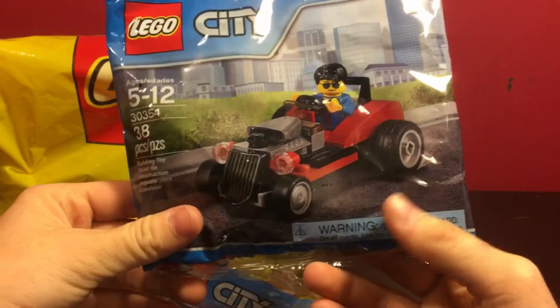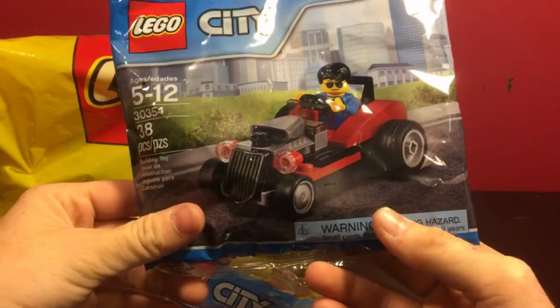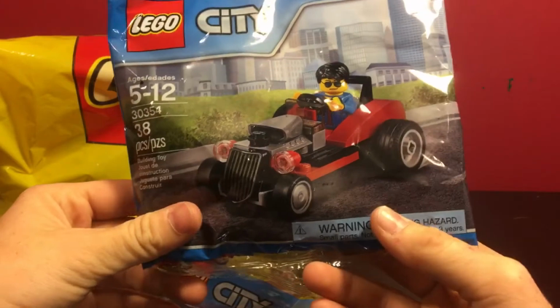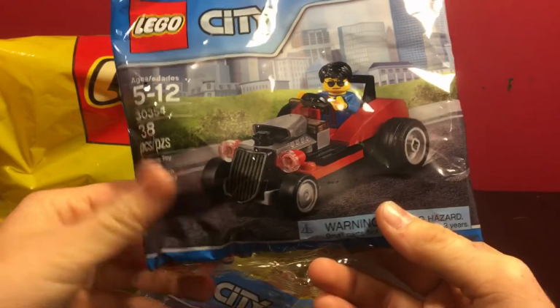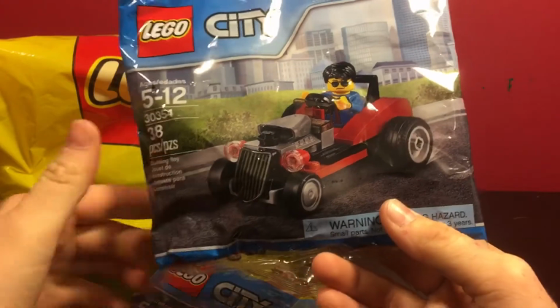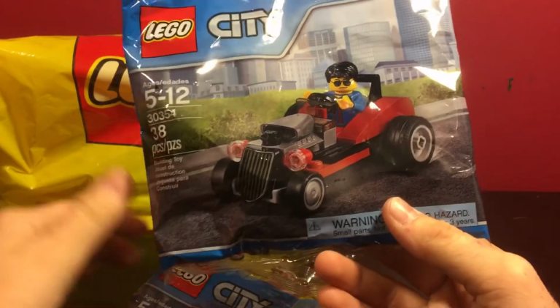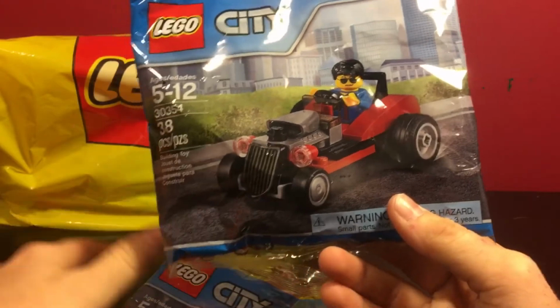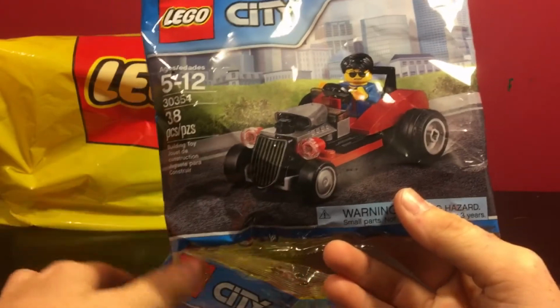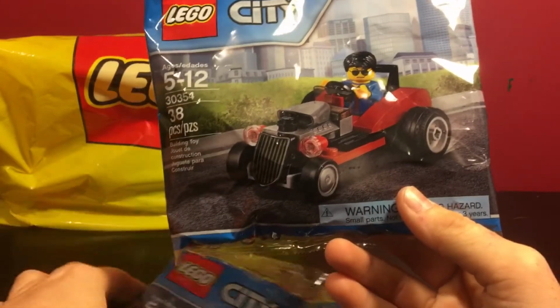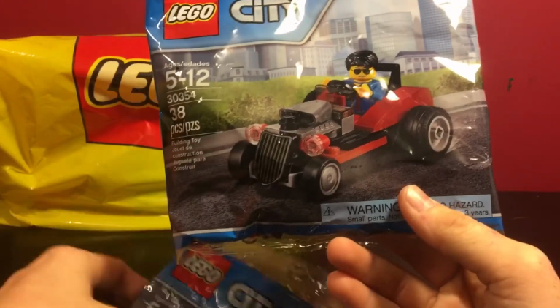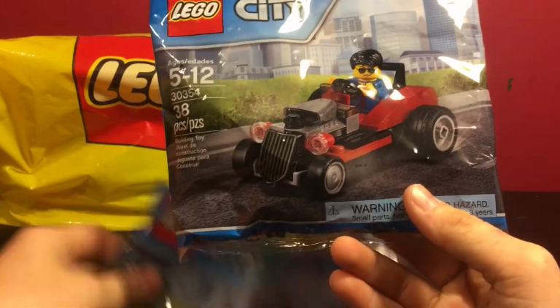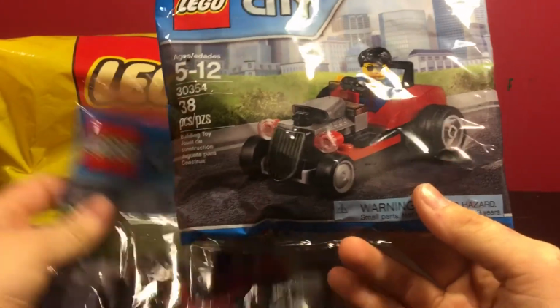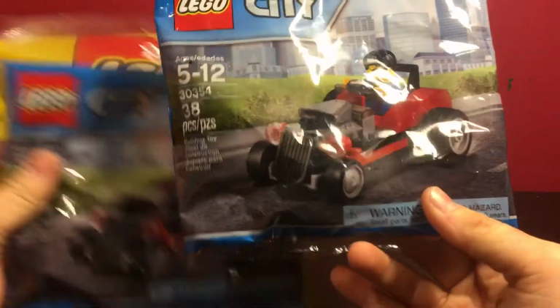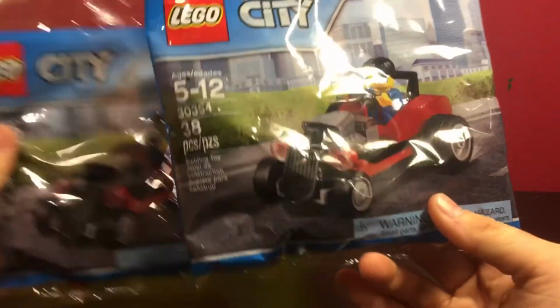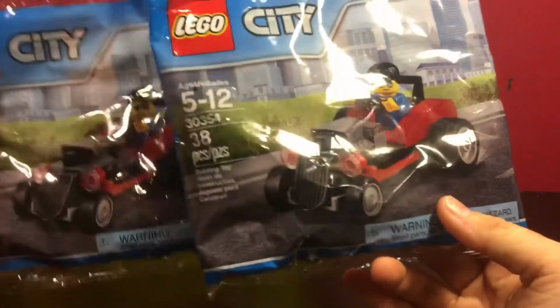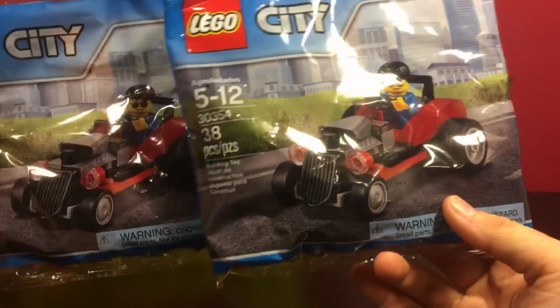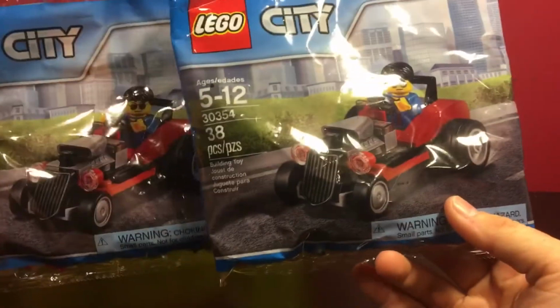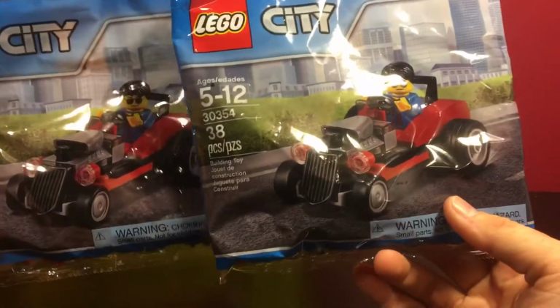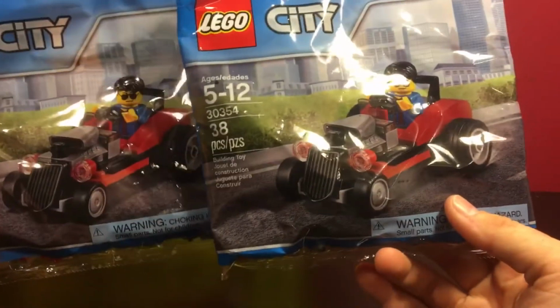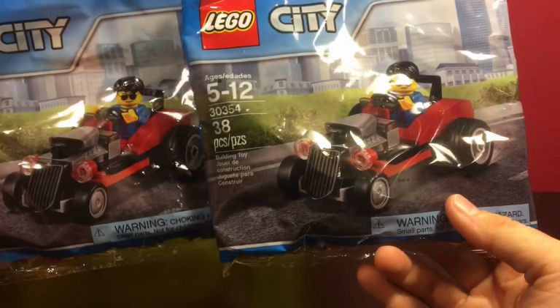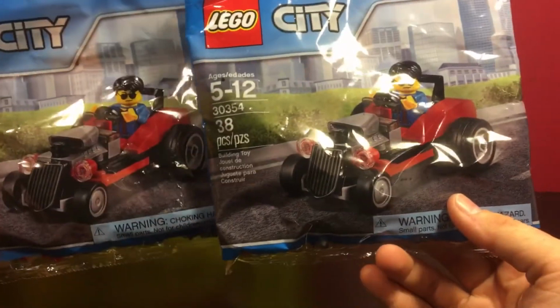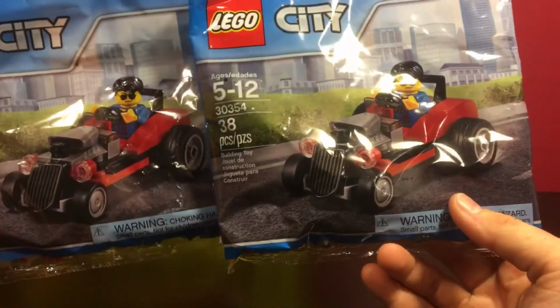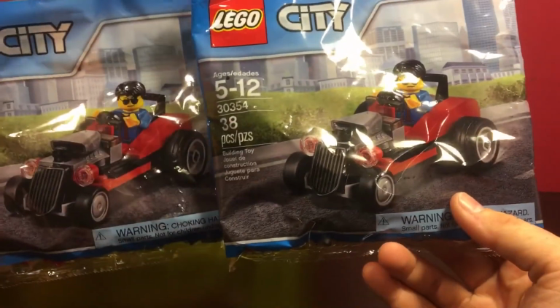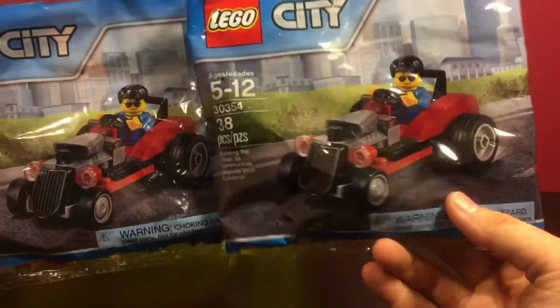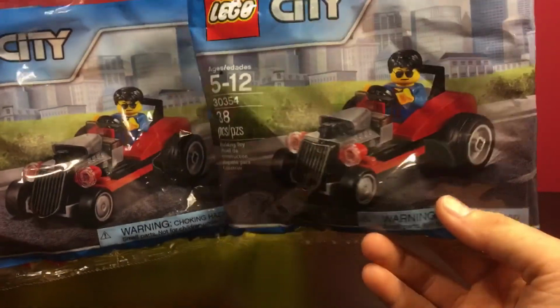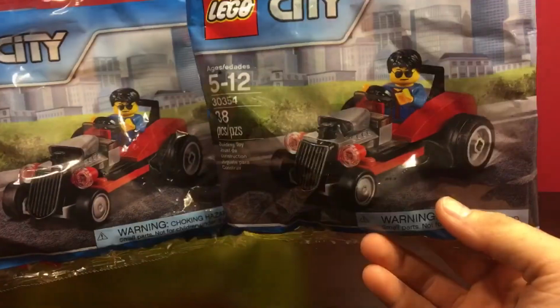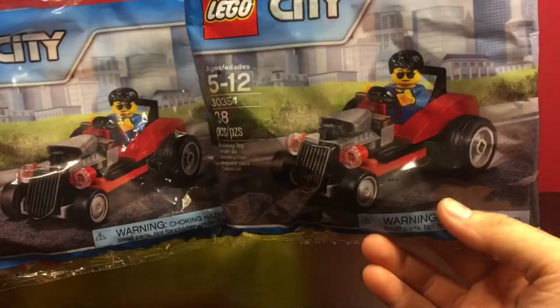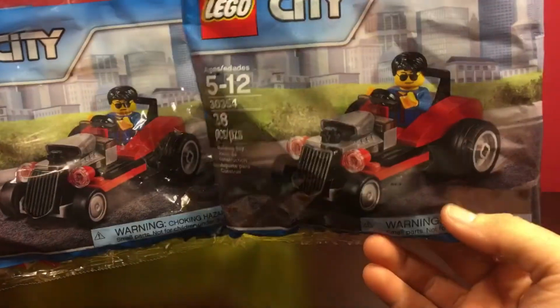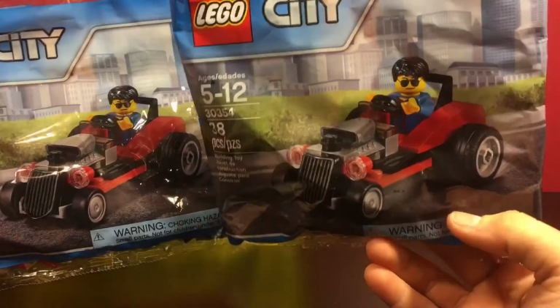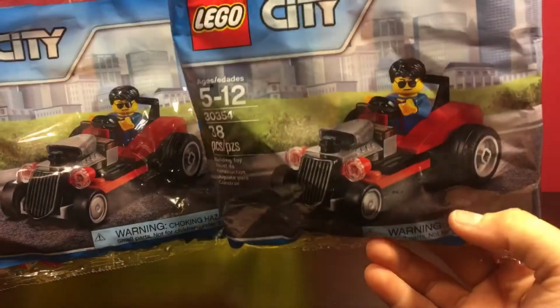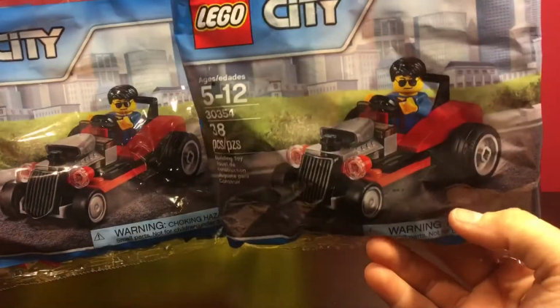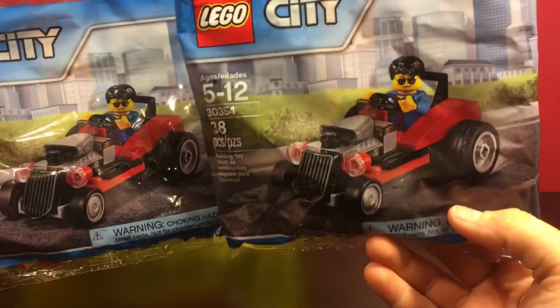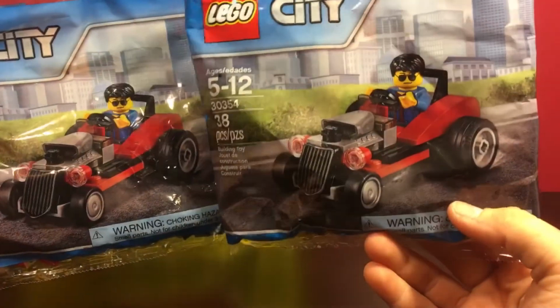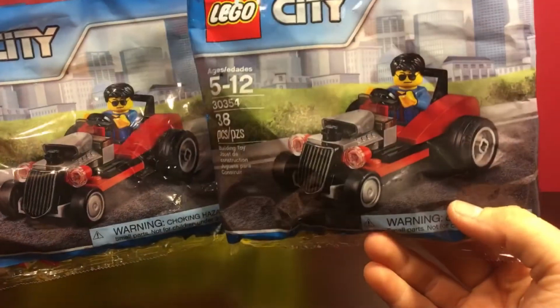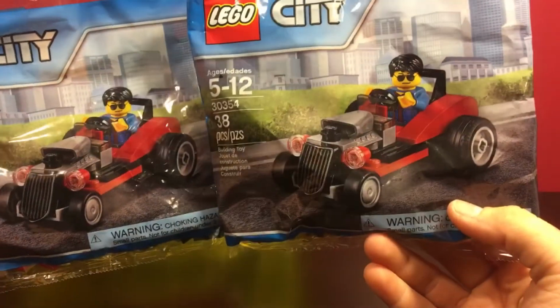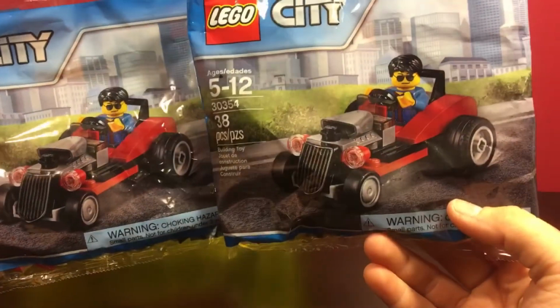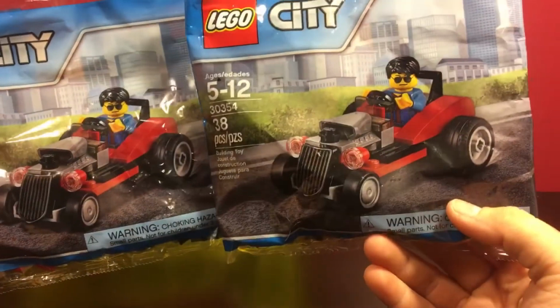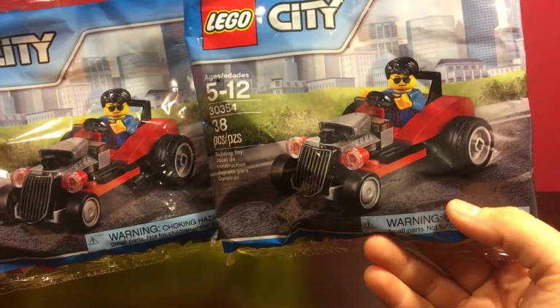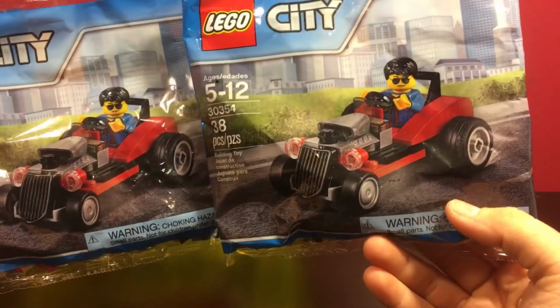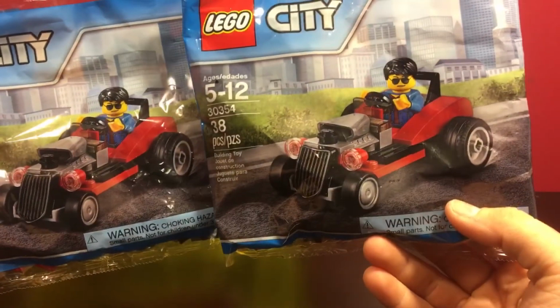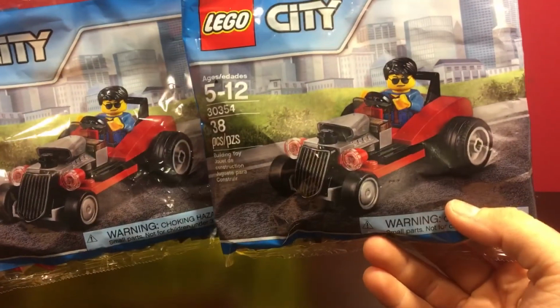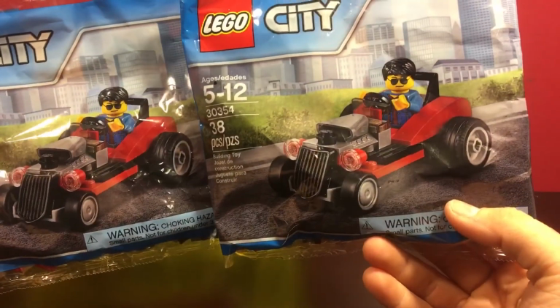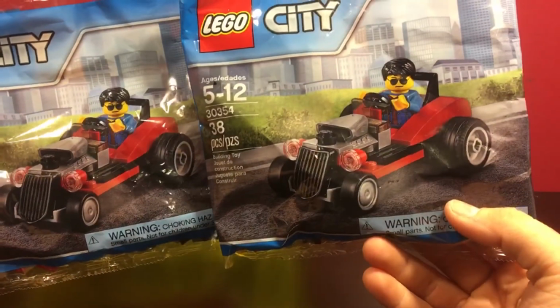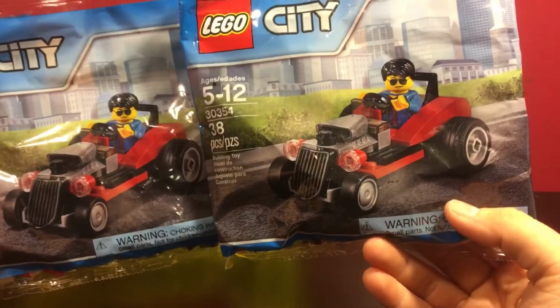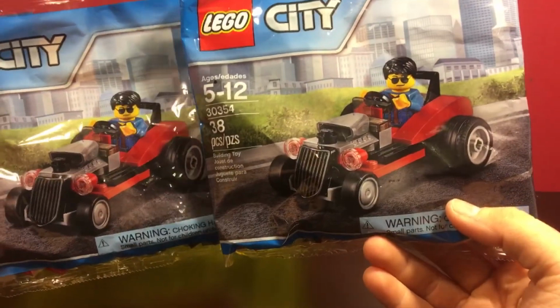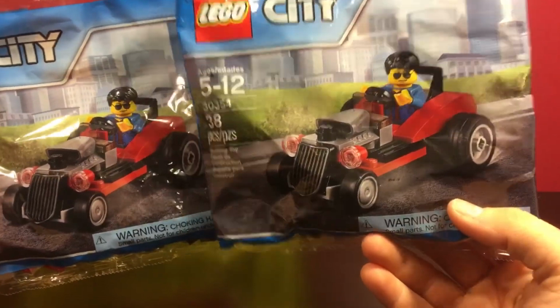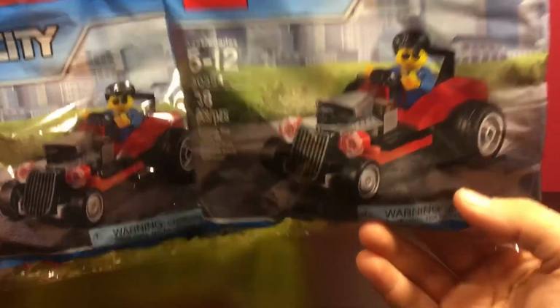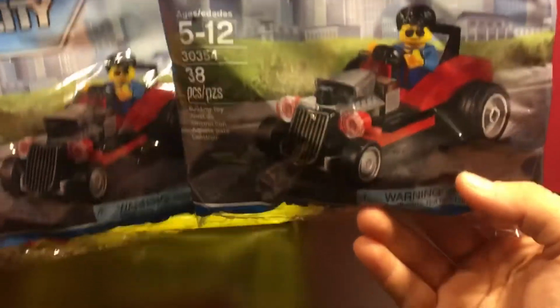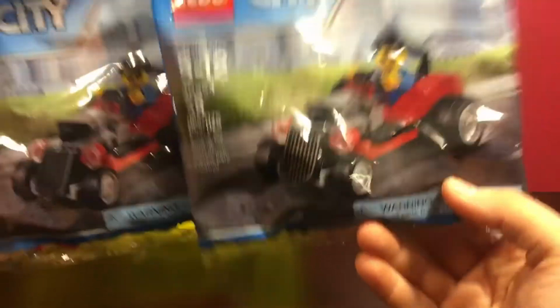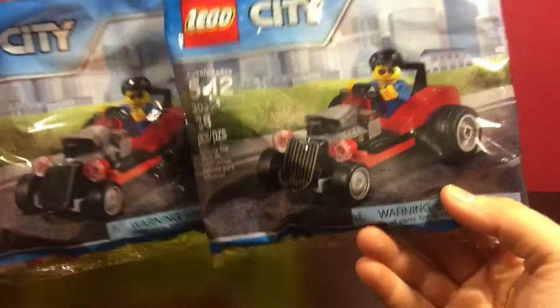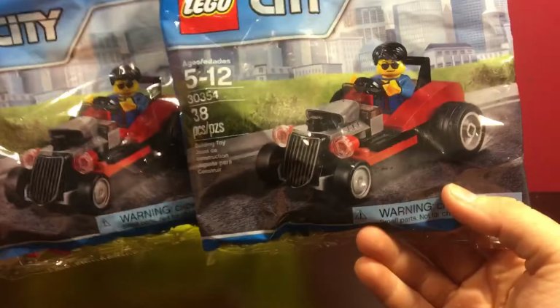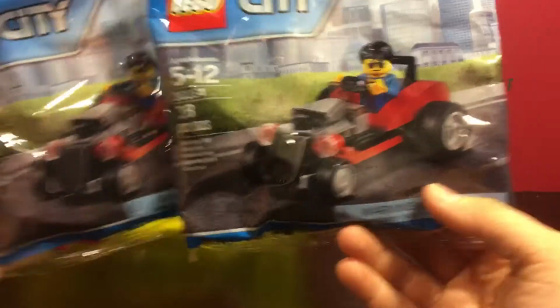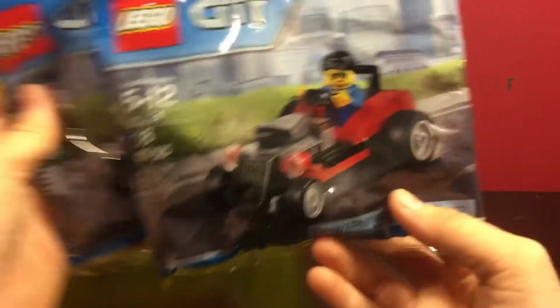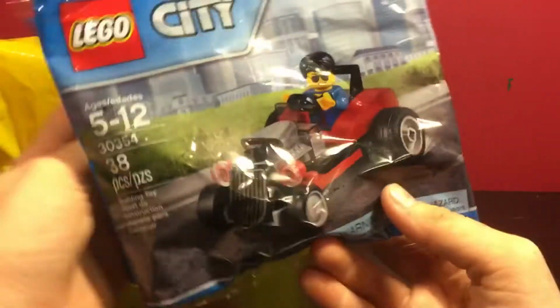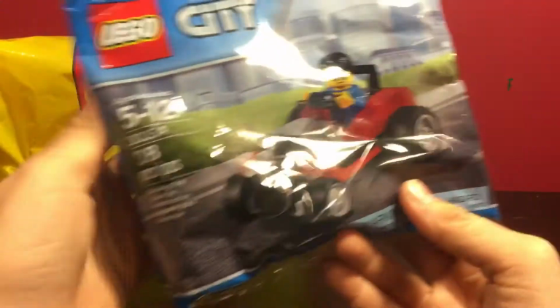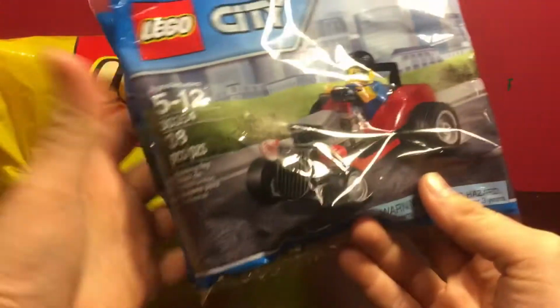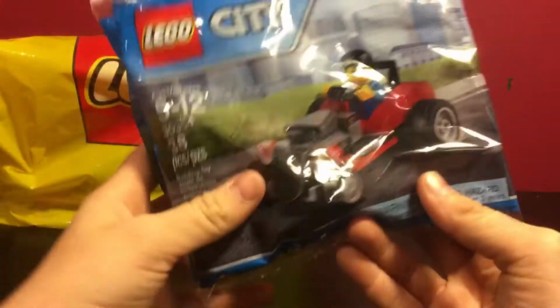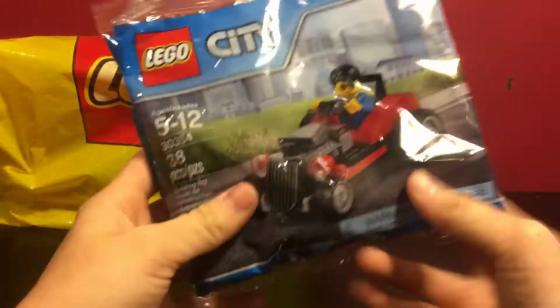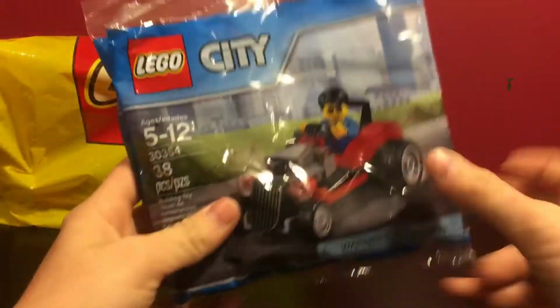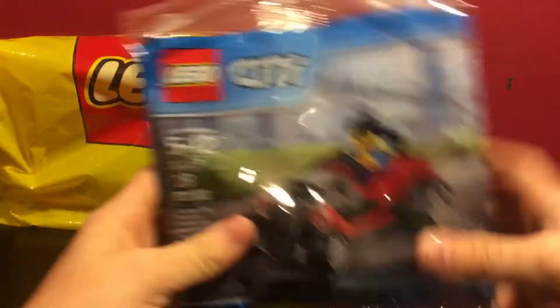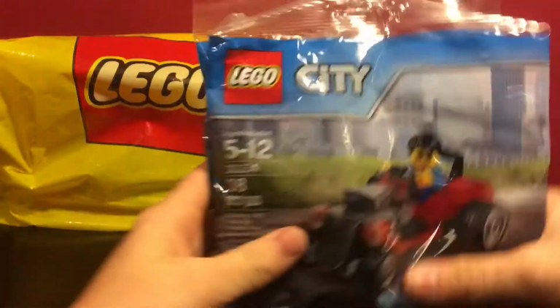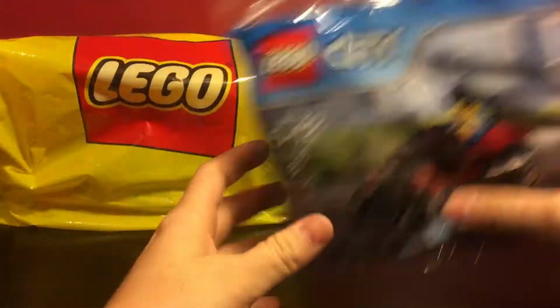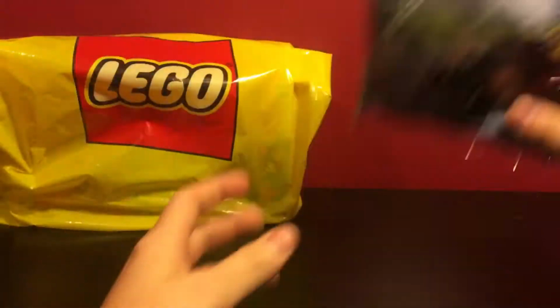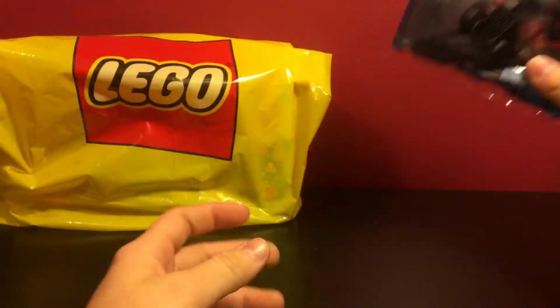I thought they were neat and my Target just got them, even though I know people have been finding them for a few months now. But I picked up two of those.